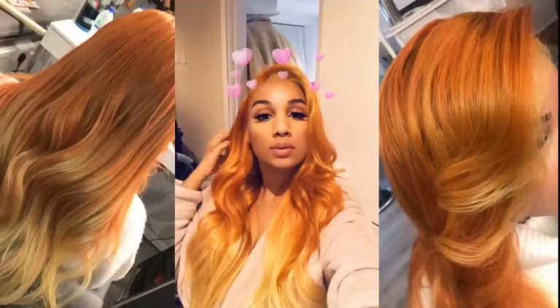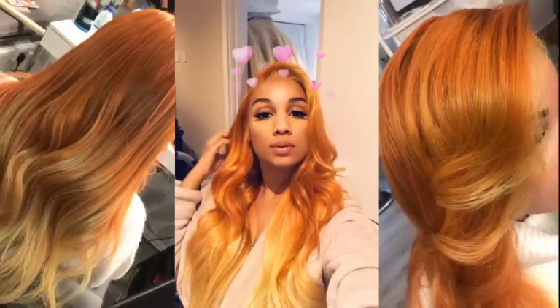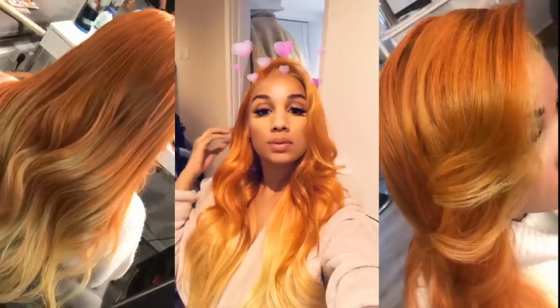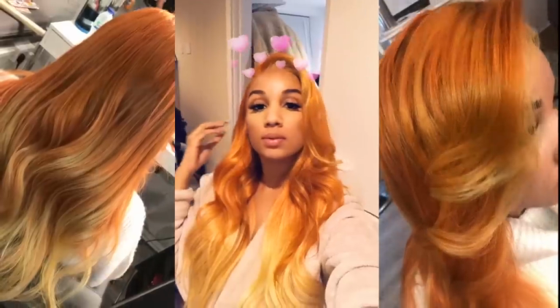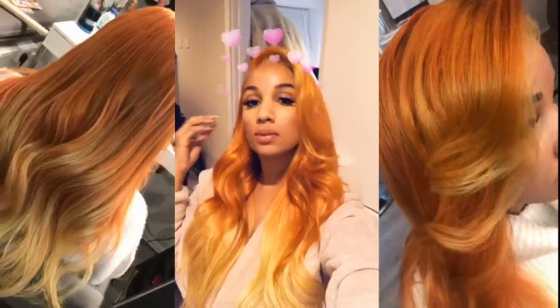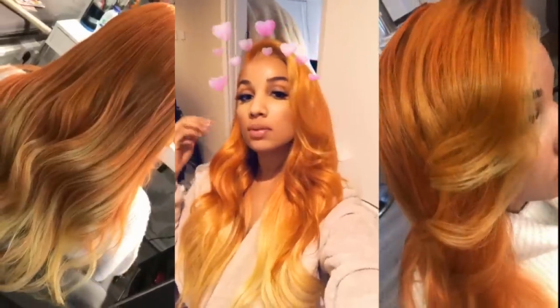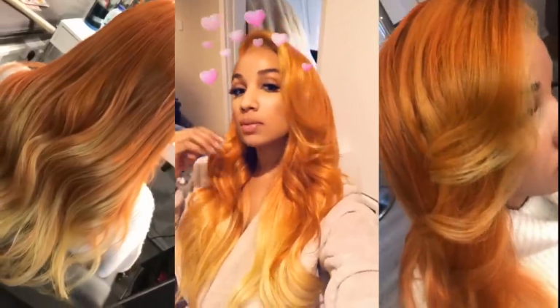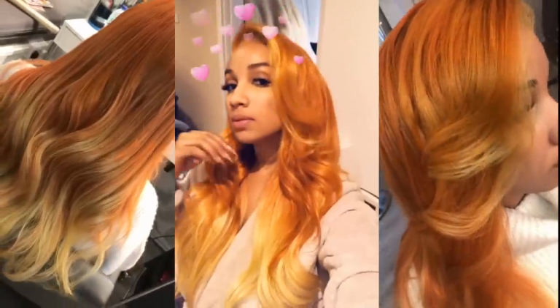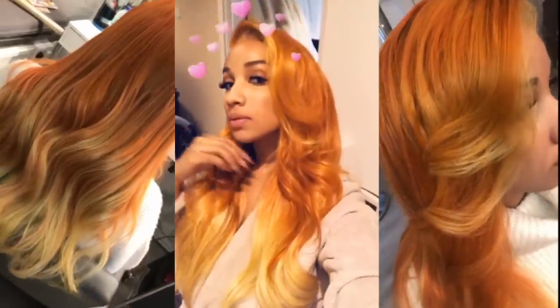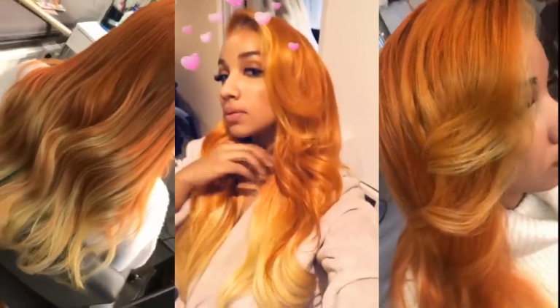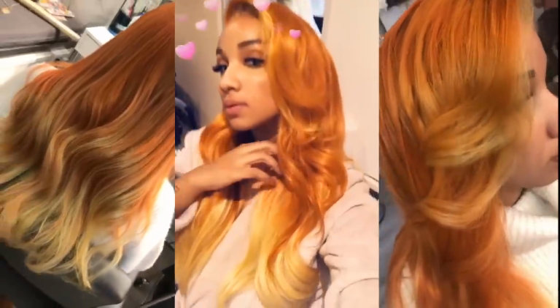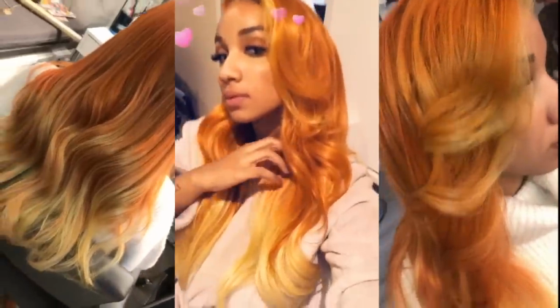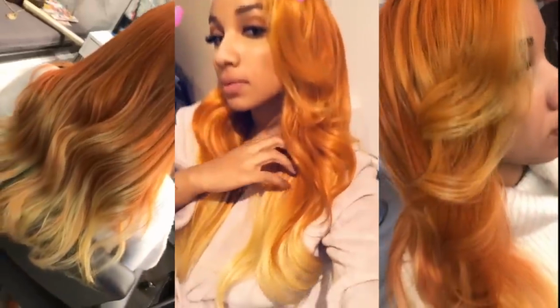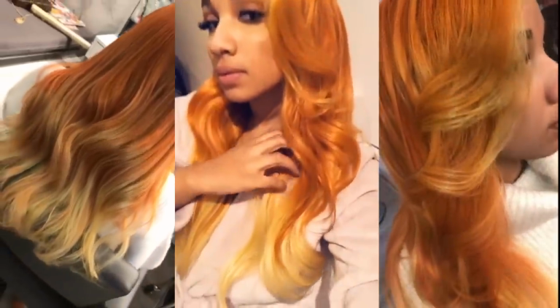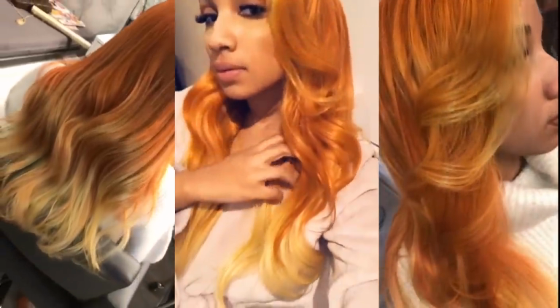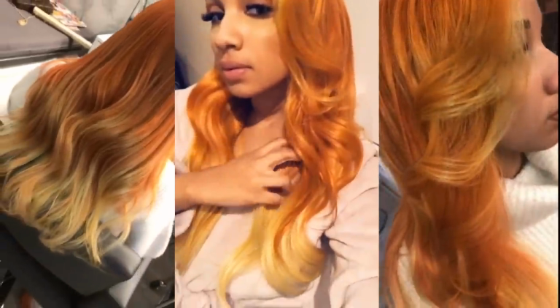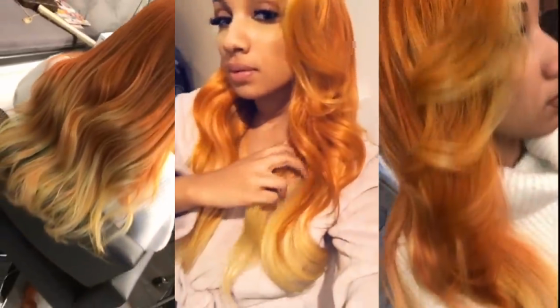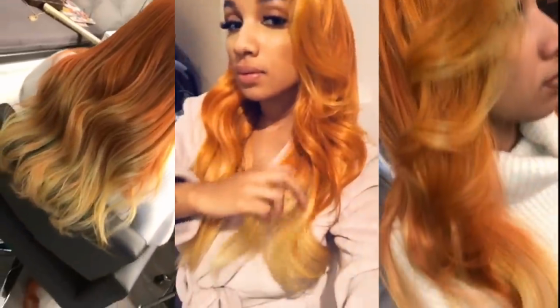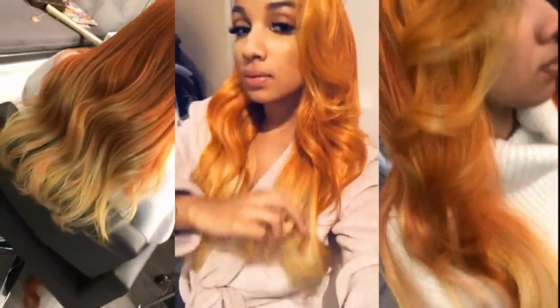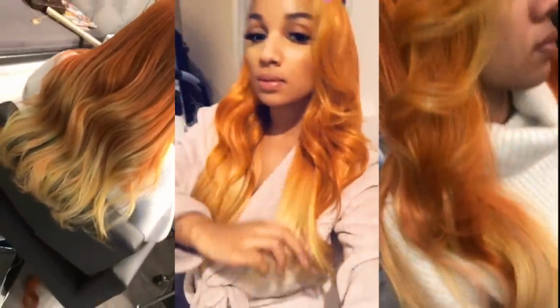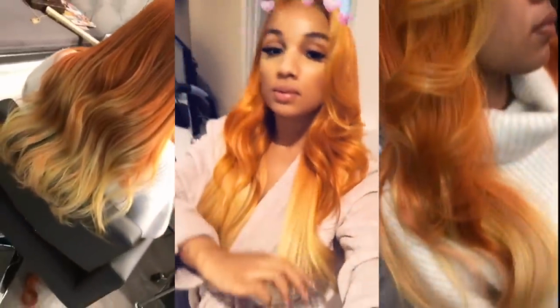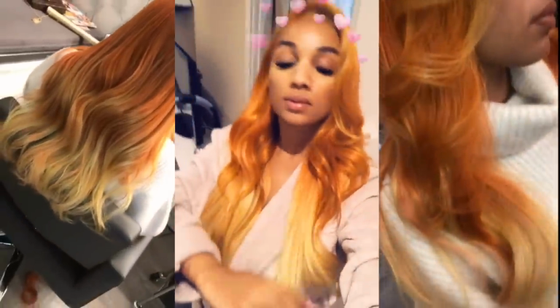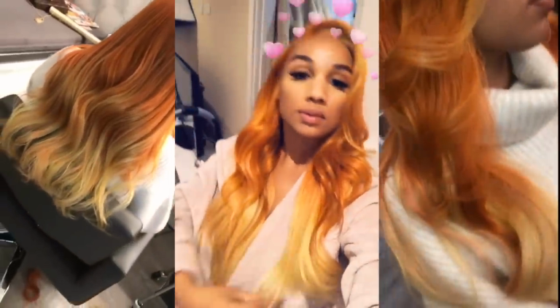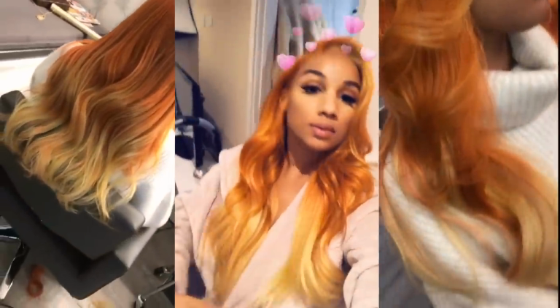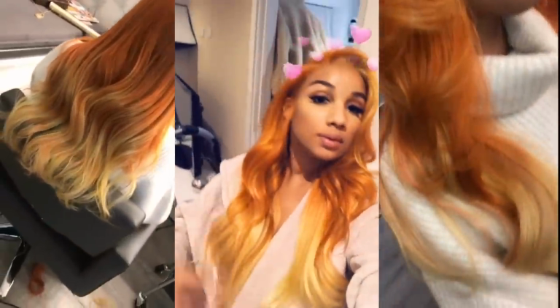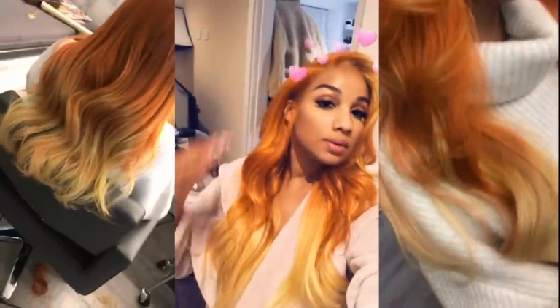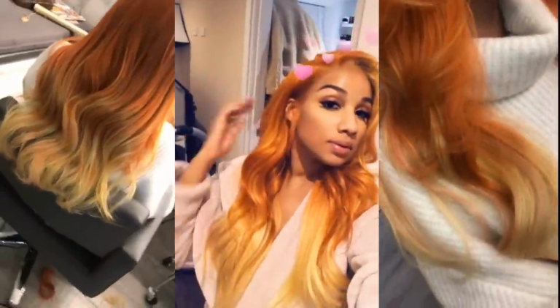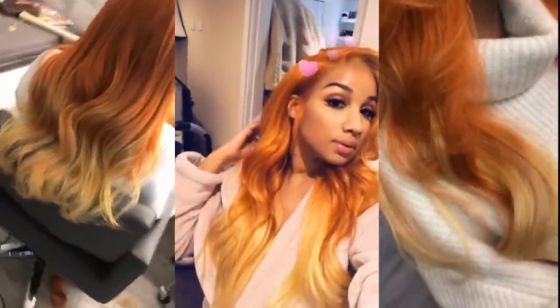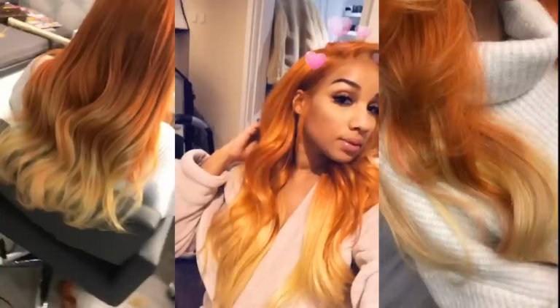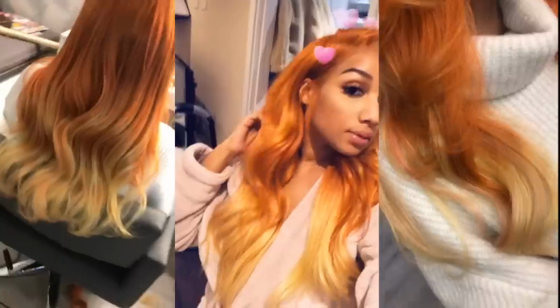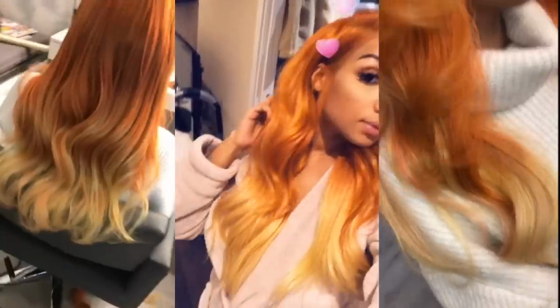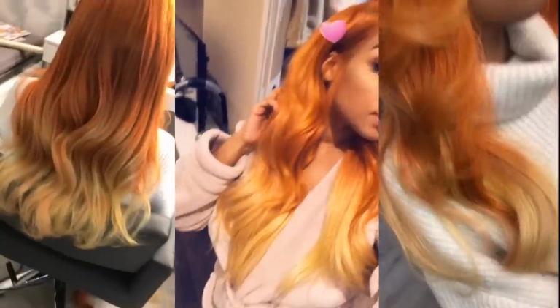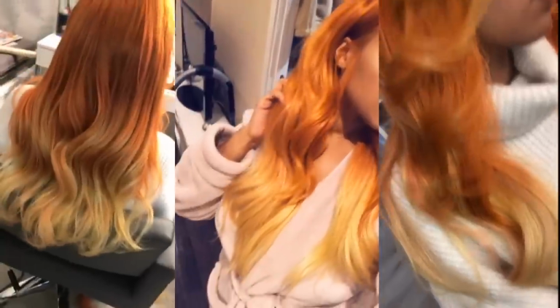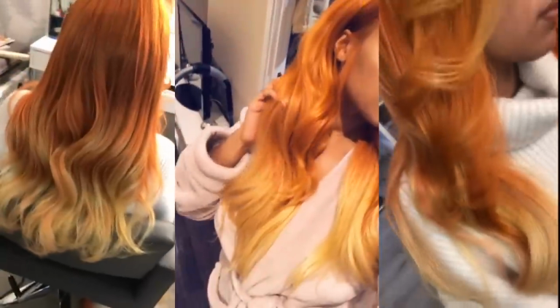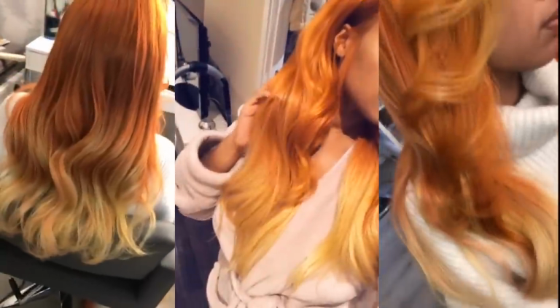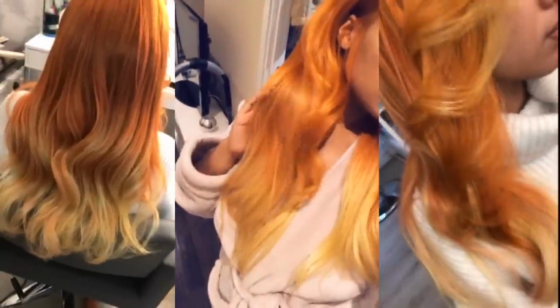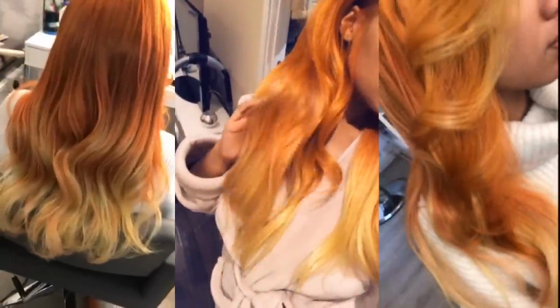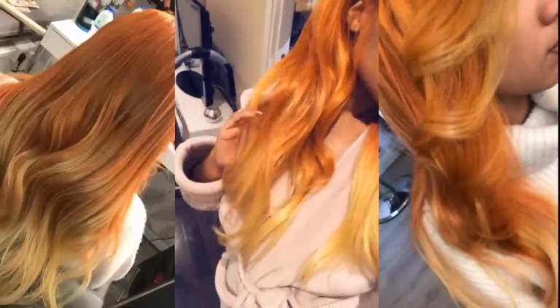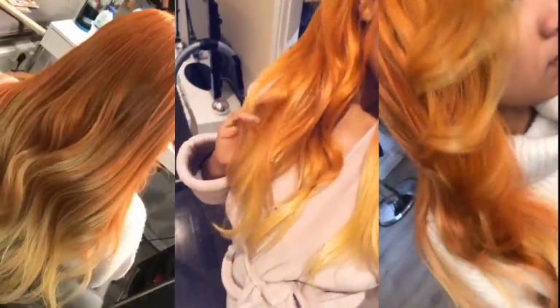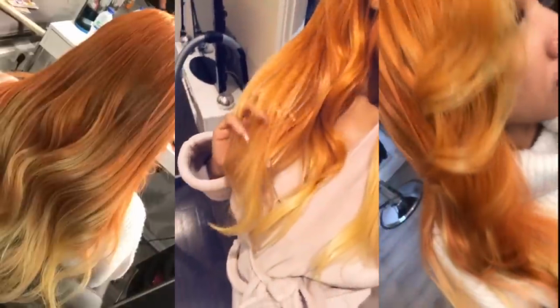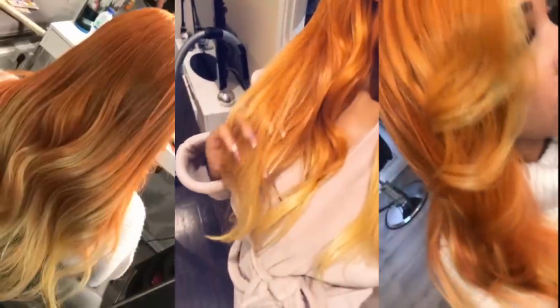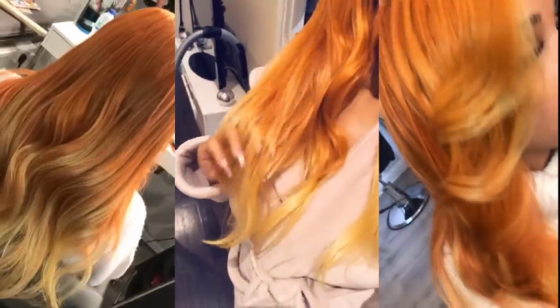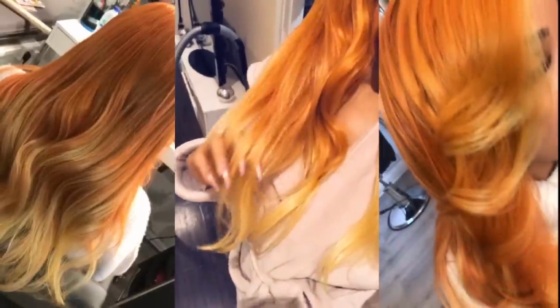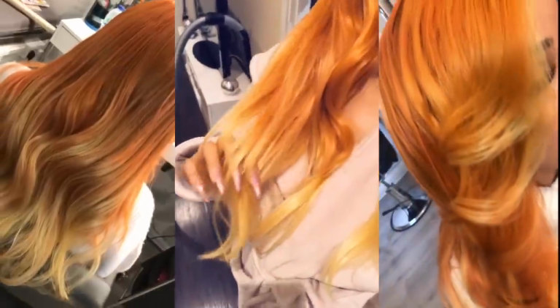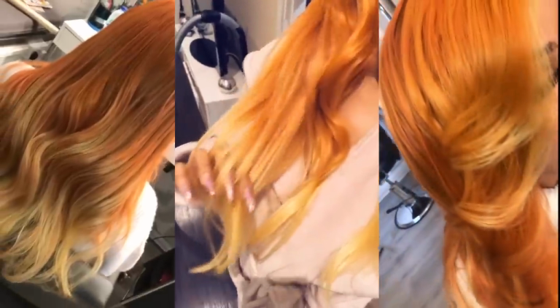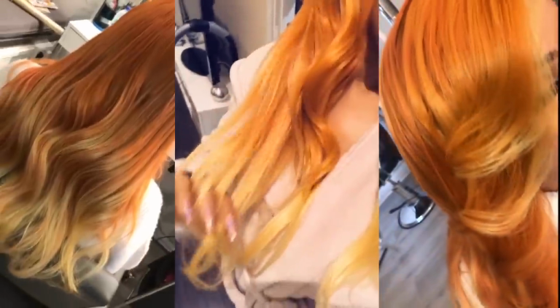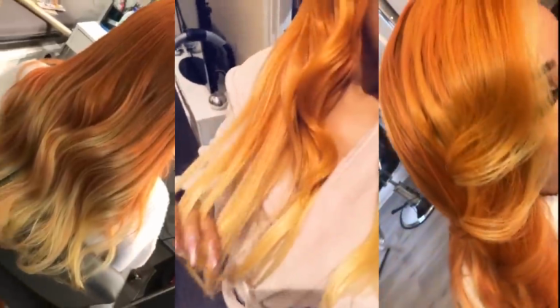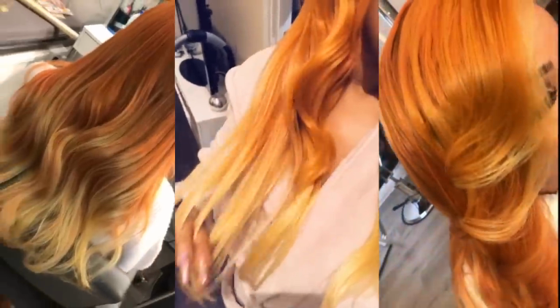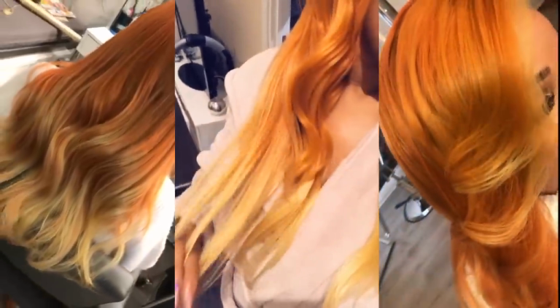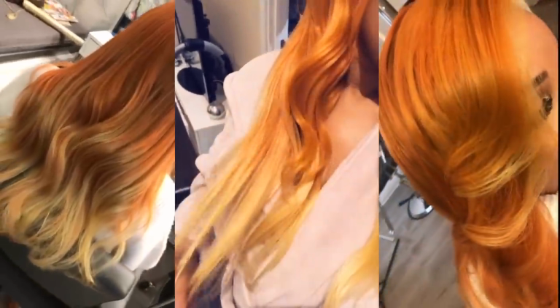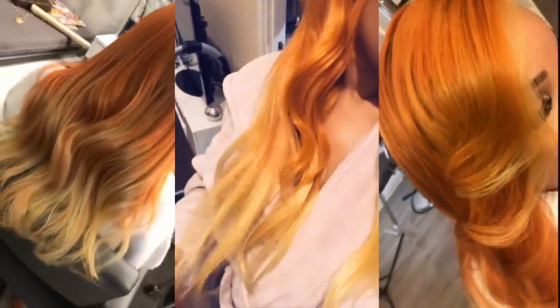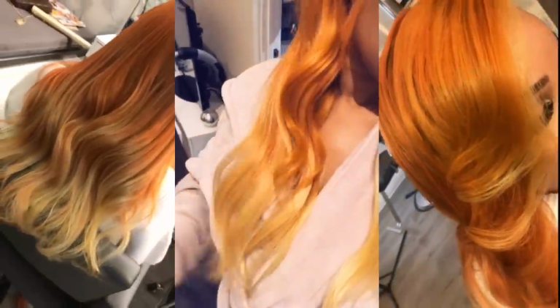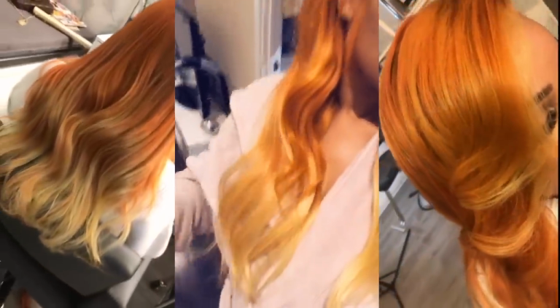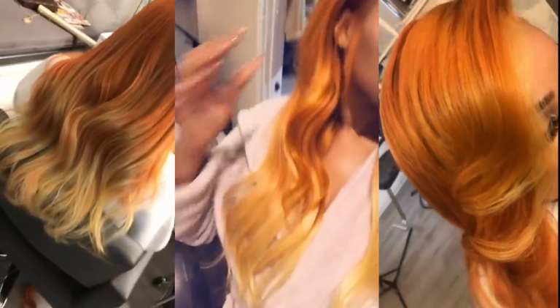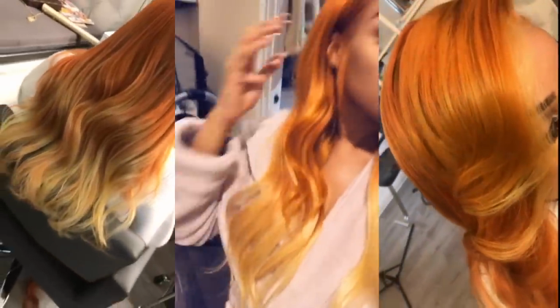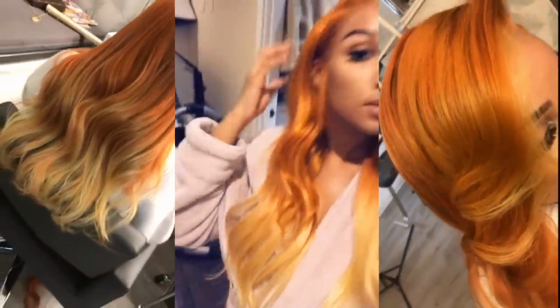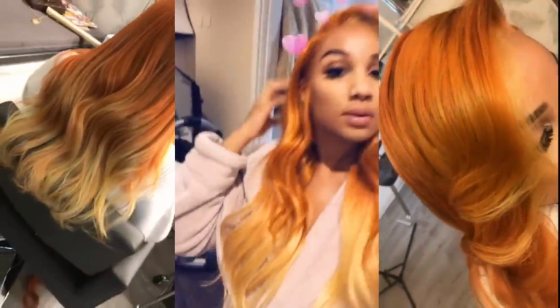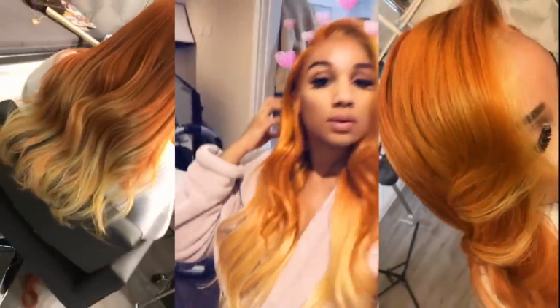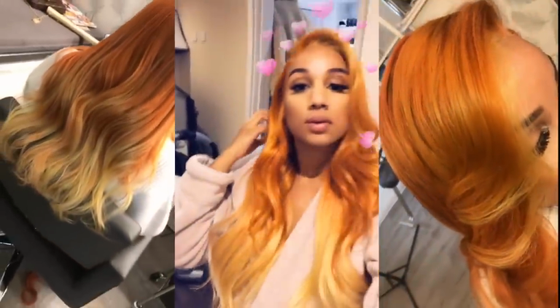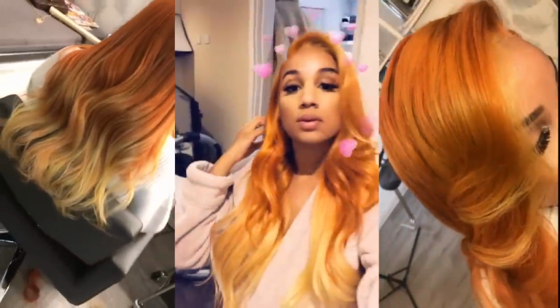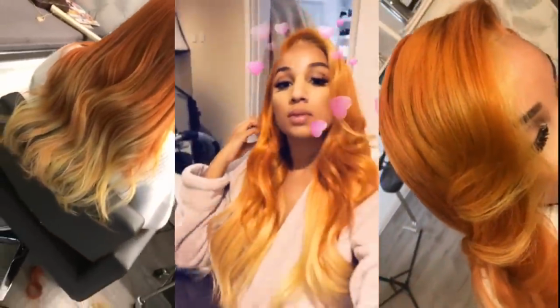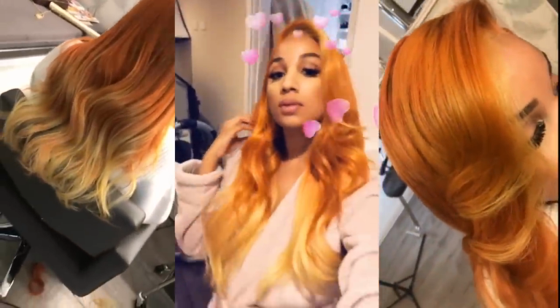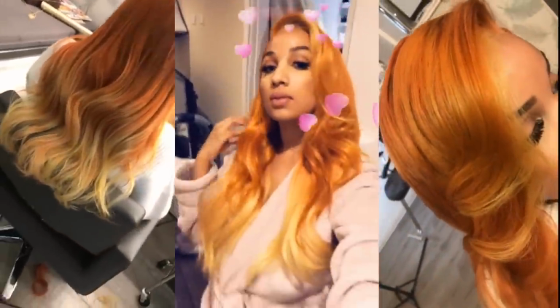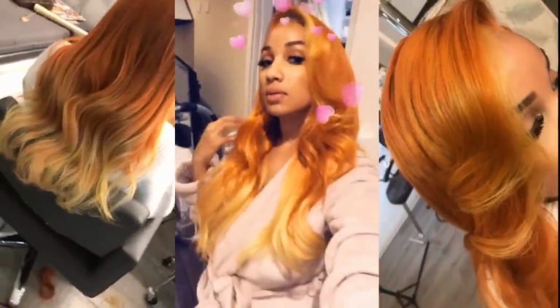Hey guys, it's a girl Shalina and I'm back with a new video. If you want to see how we installed this lace frontal wig from start to finish, stay tuned.